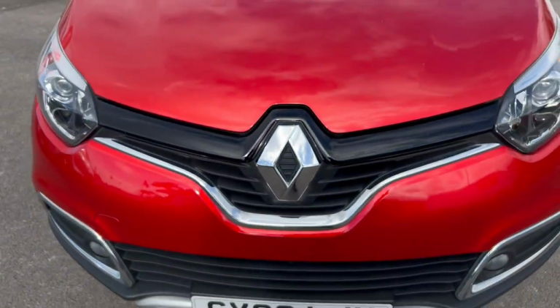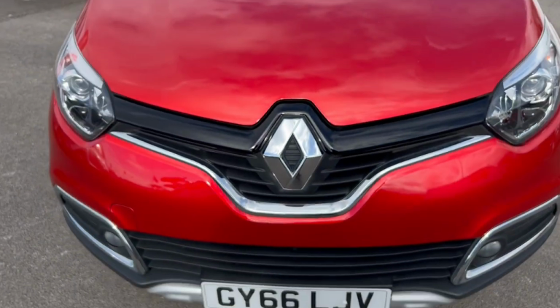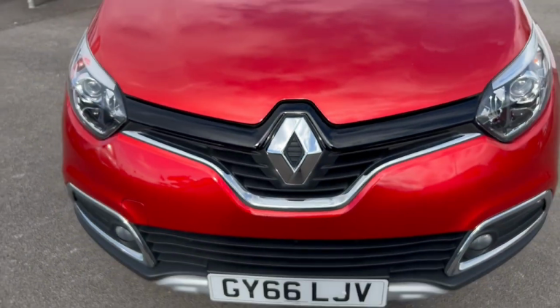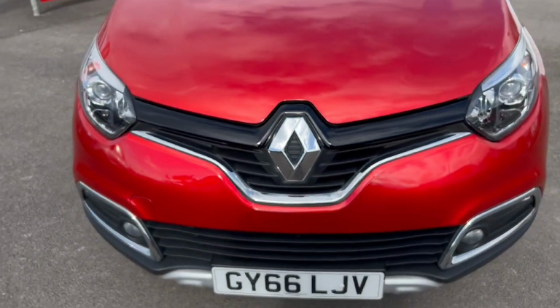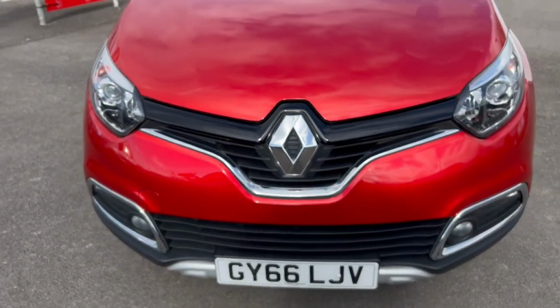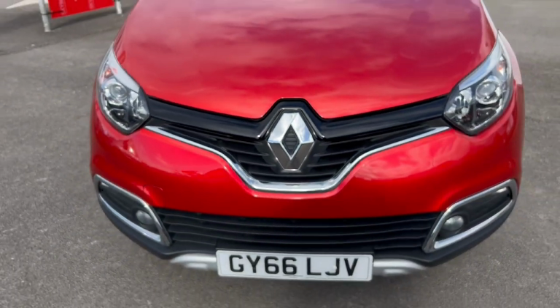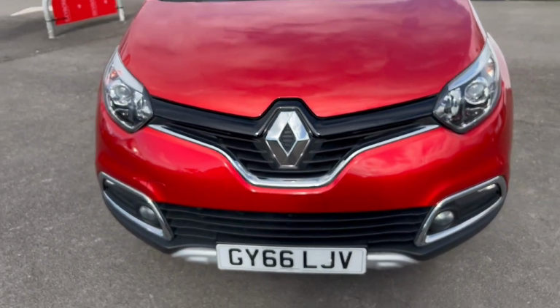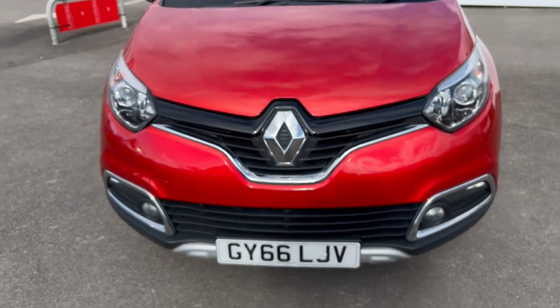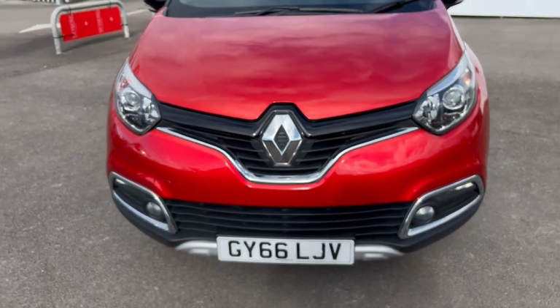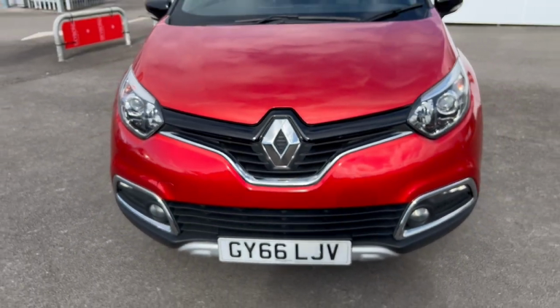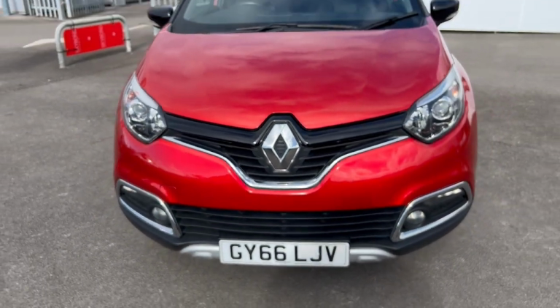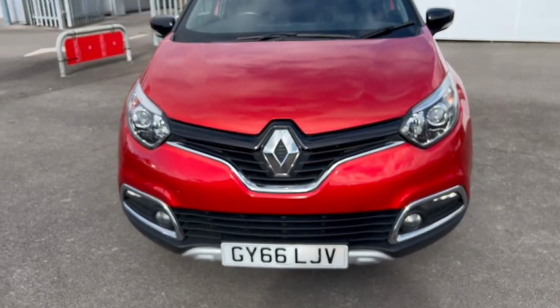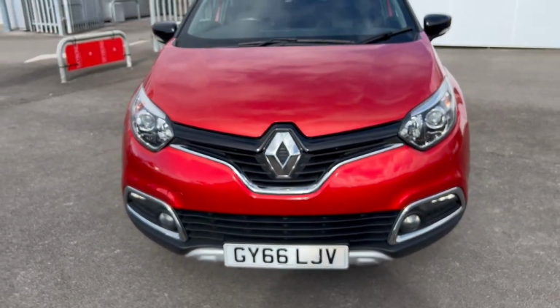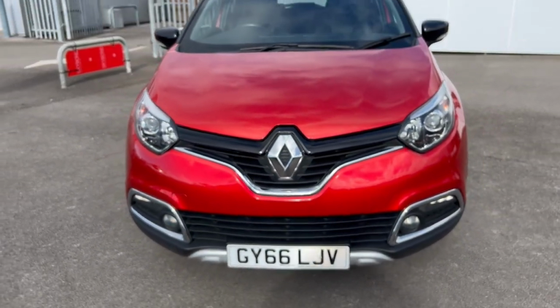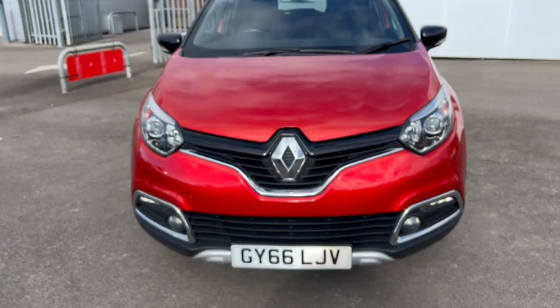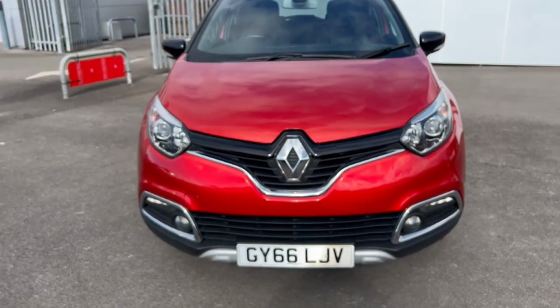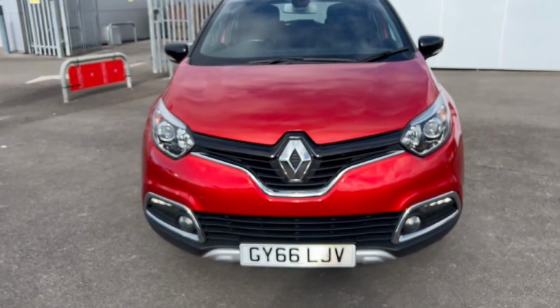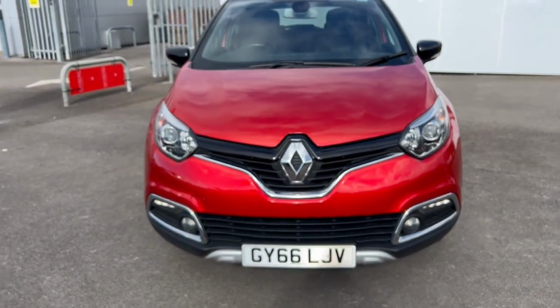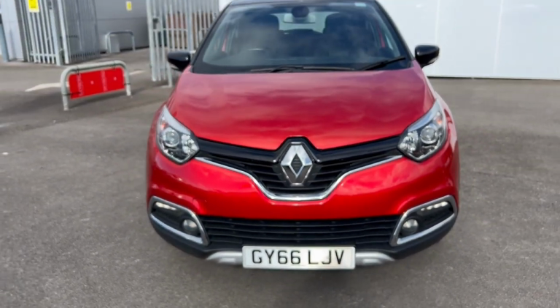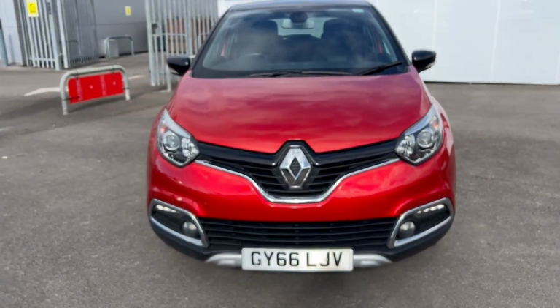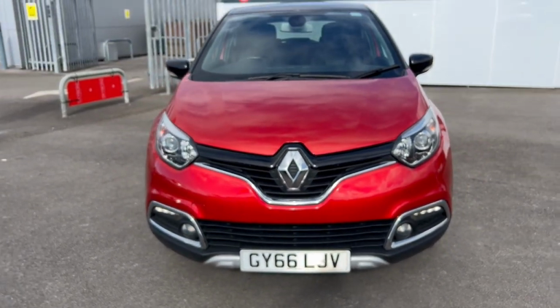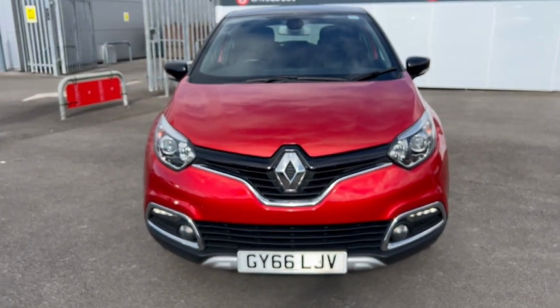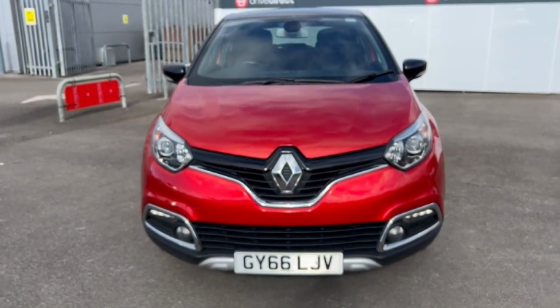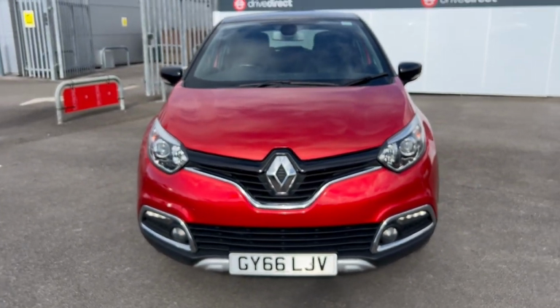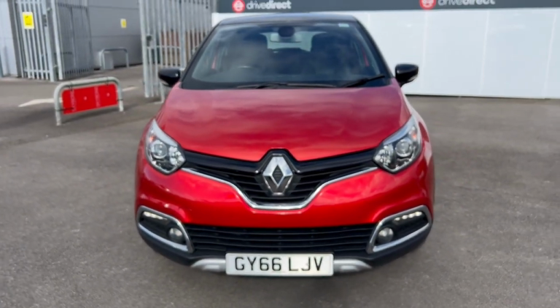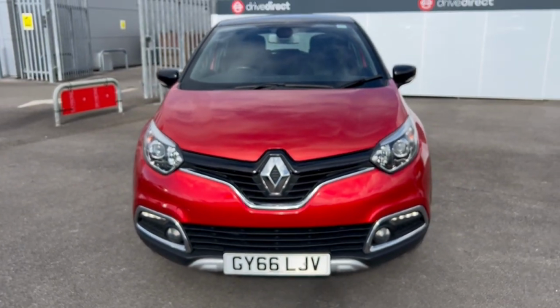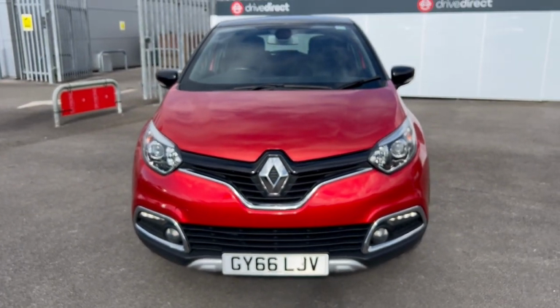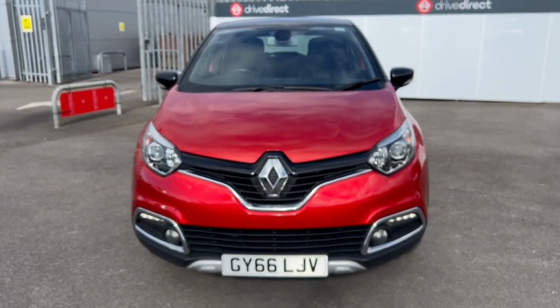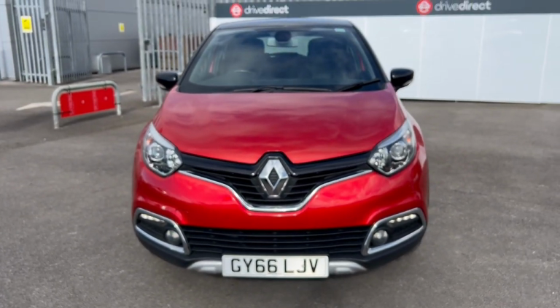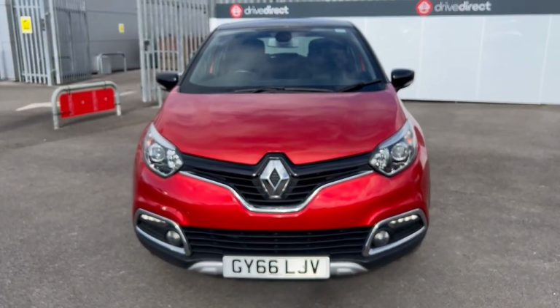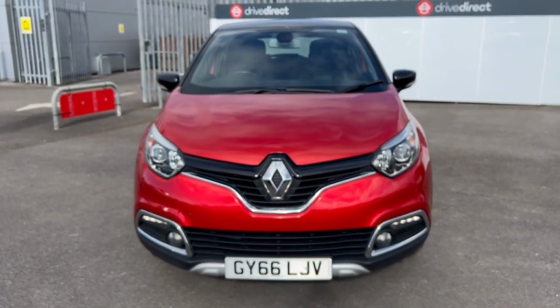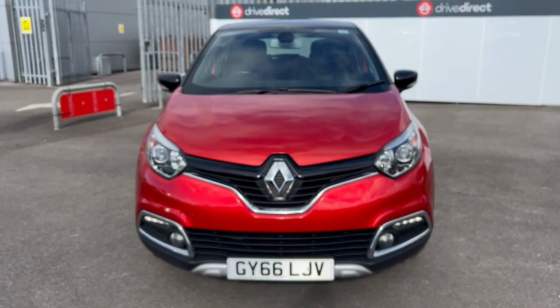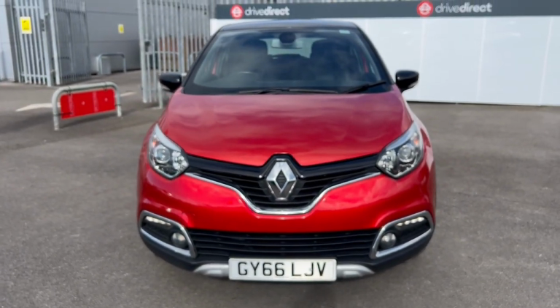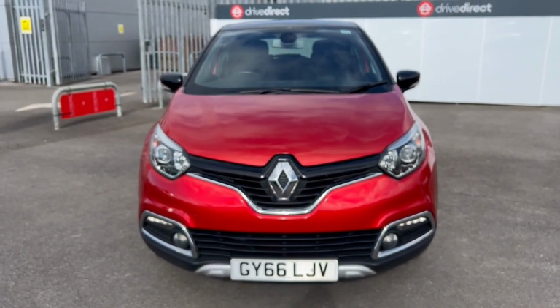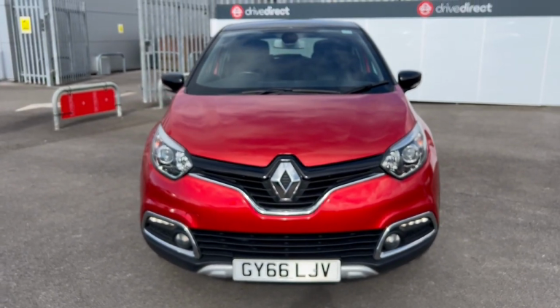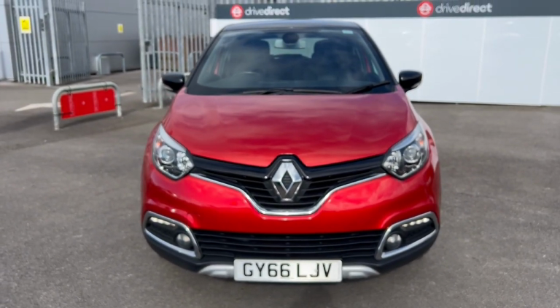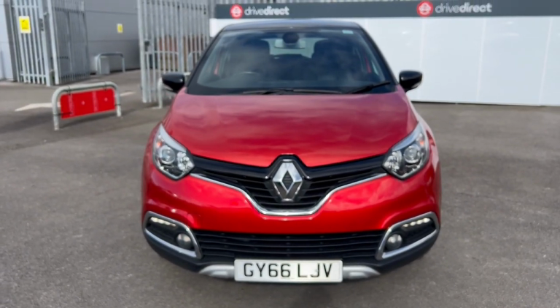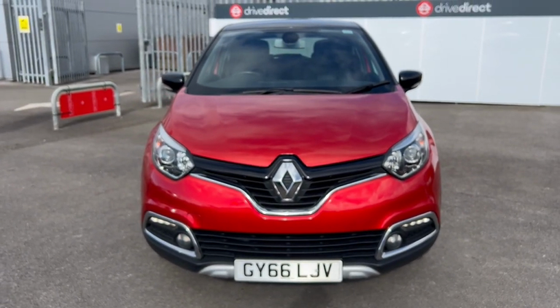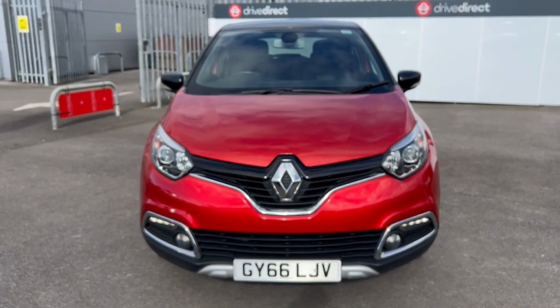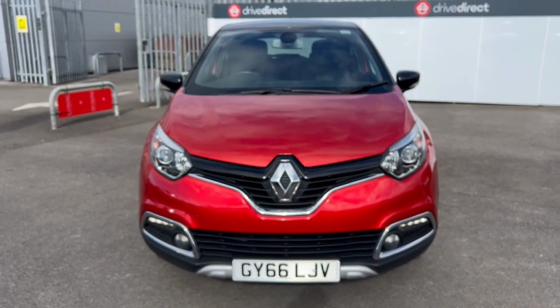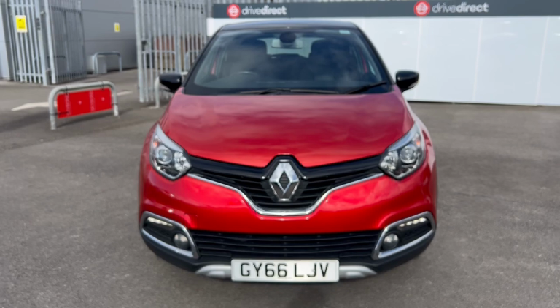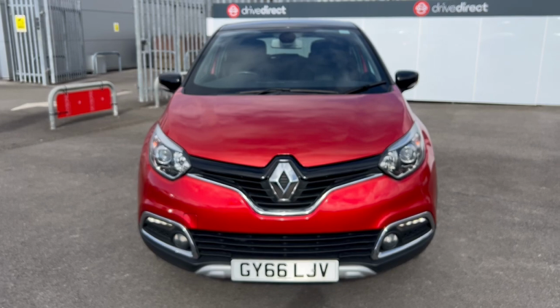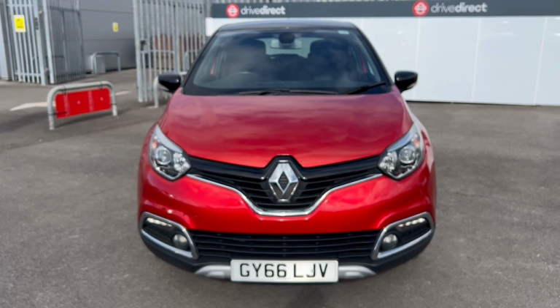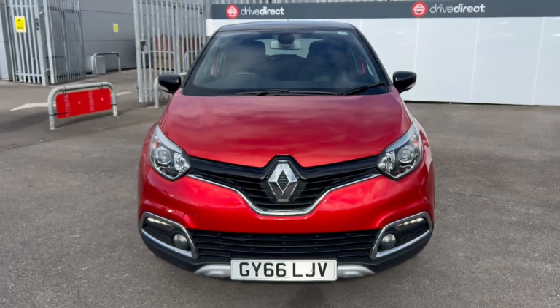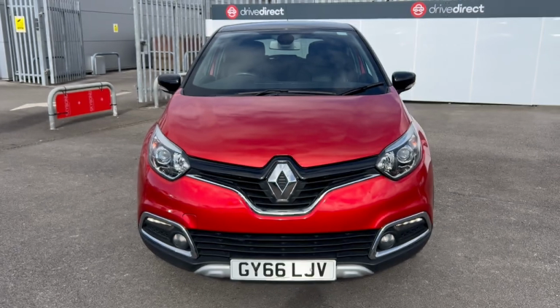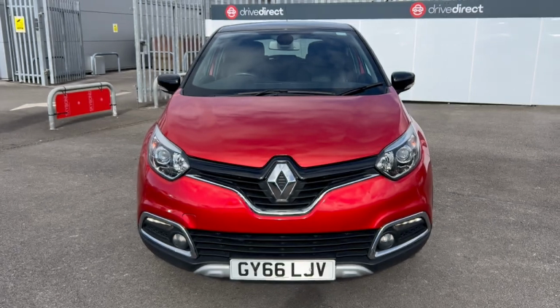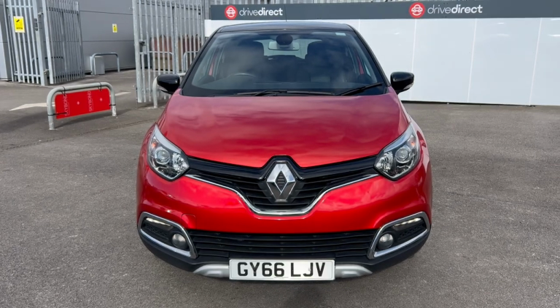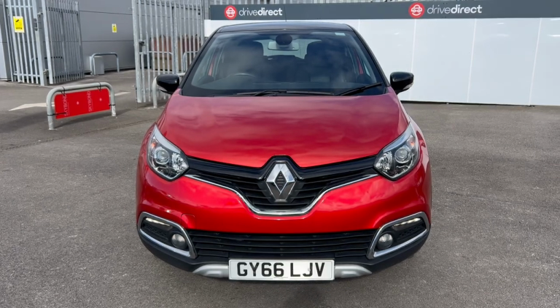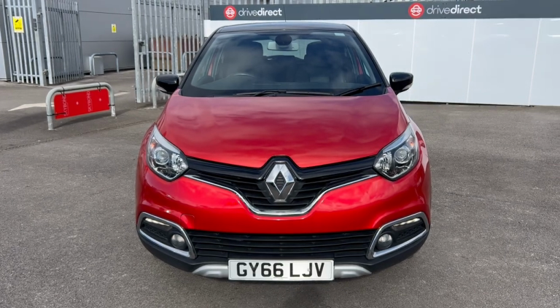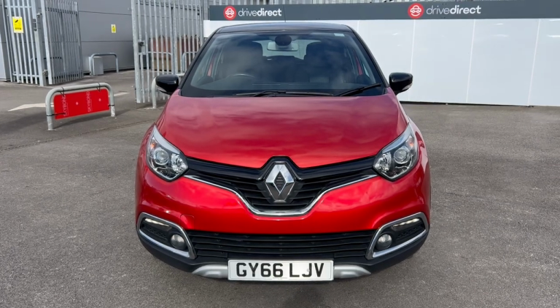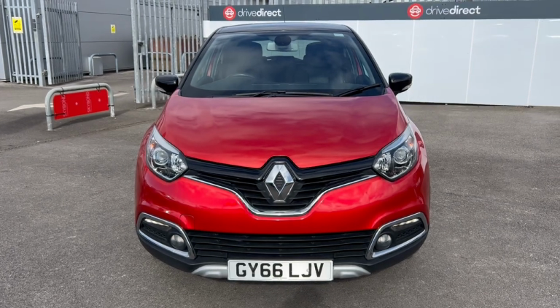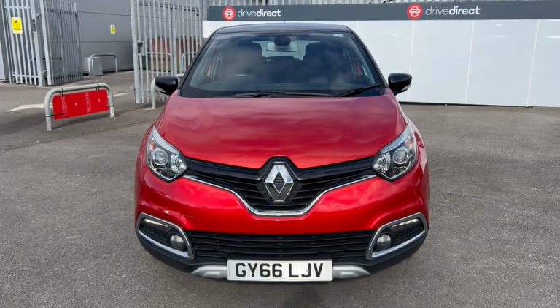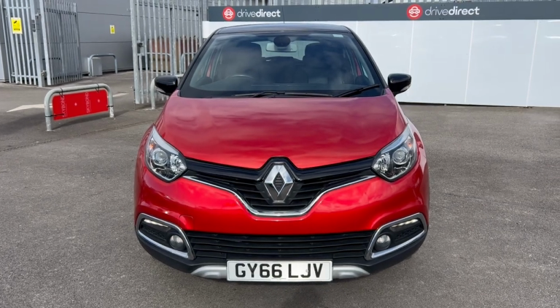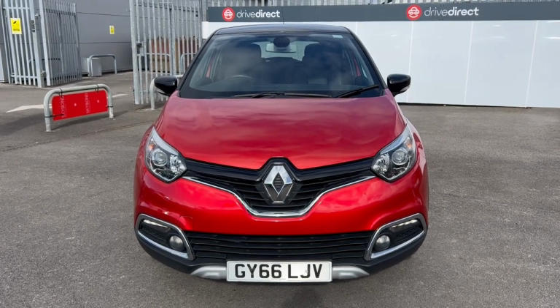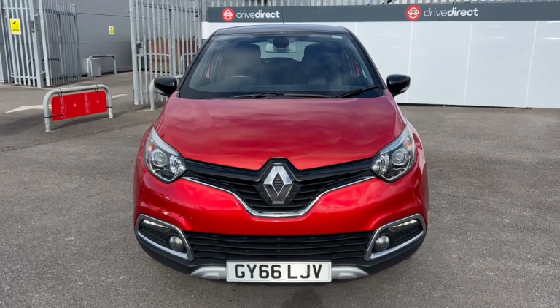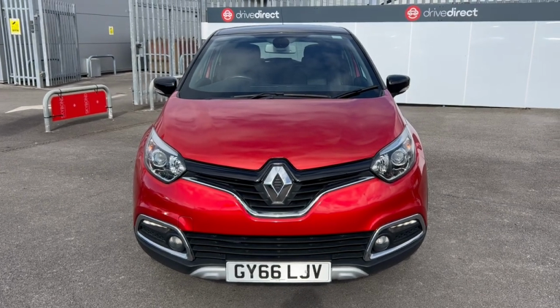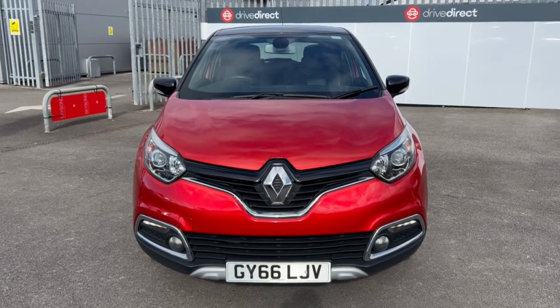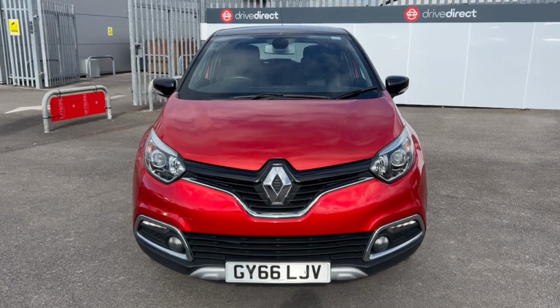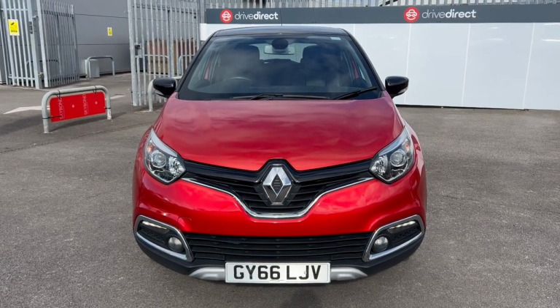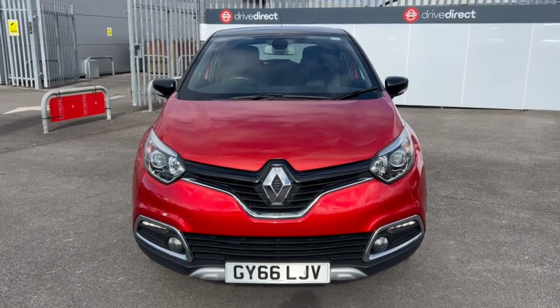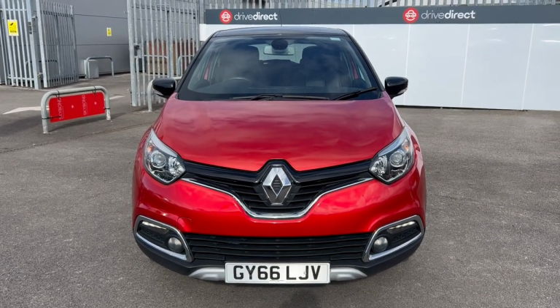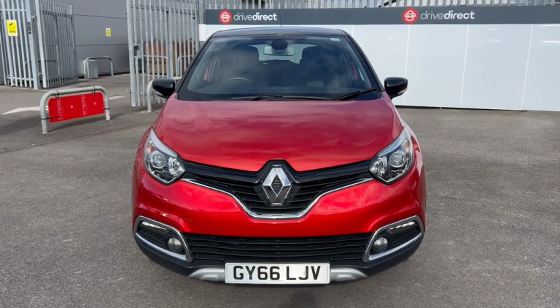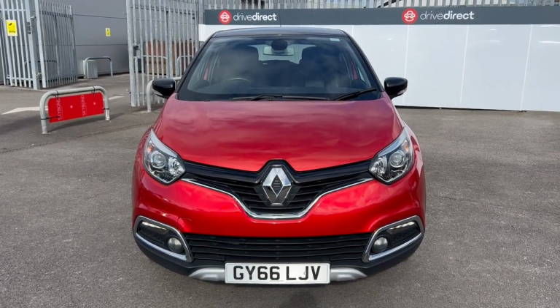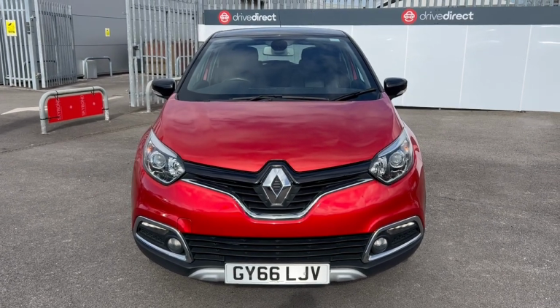Lovely little Renault Captur. I hope you enjoyed the video and best of luck with the auction. Many thanks, bye.